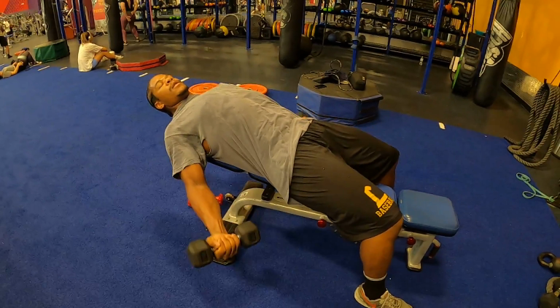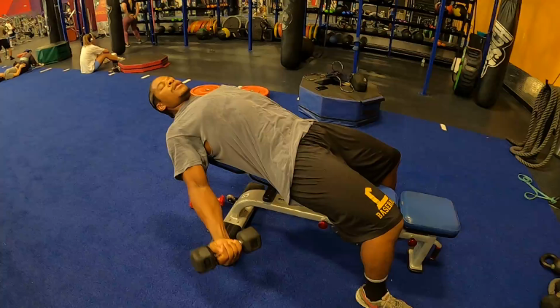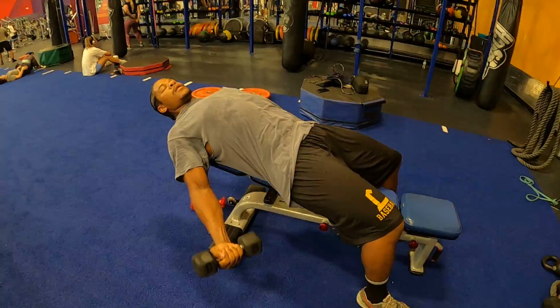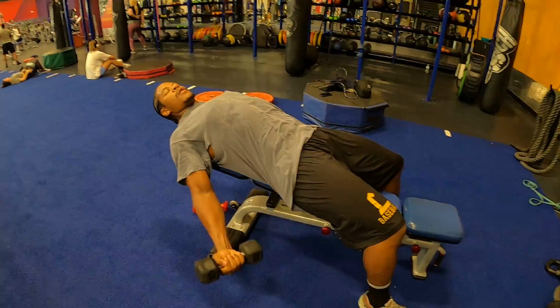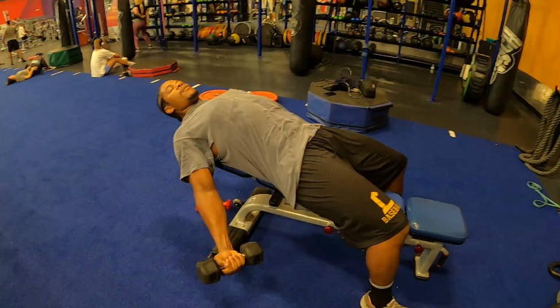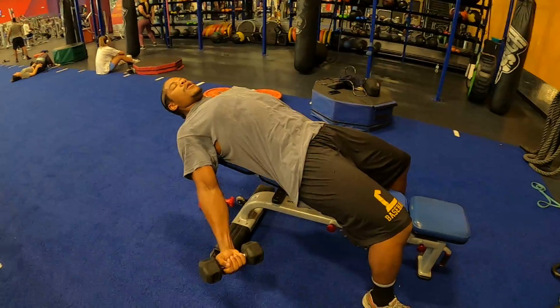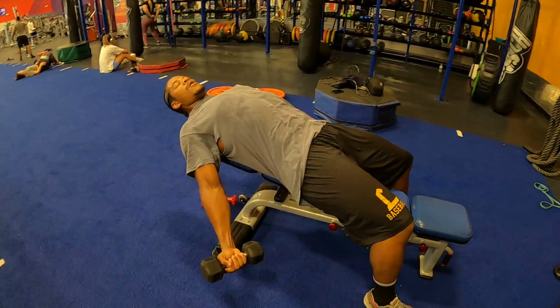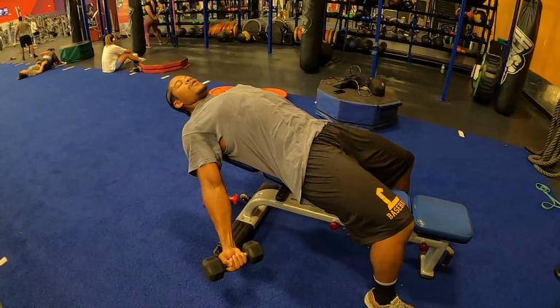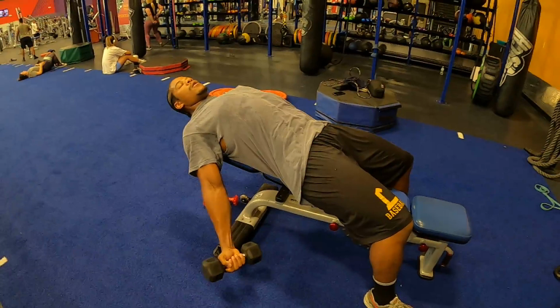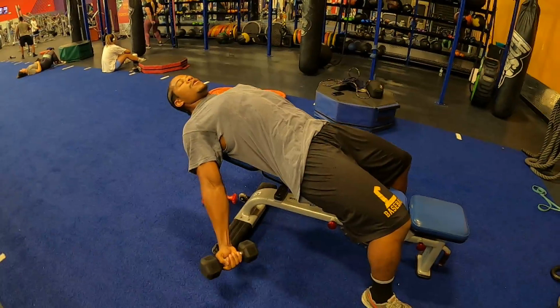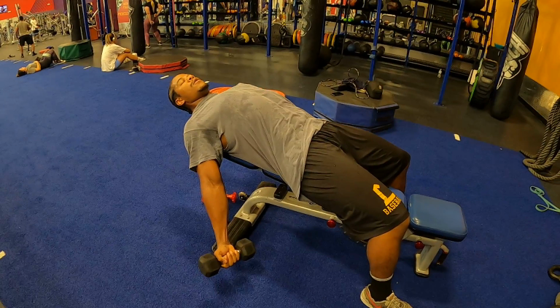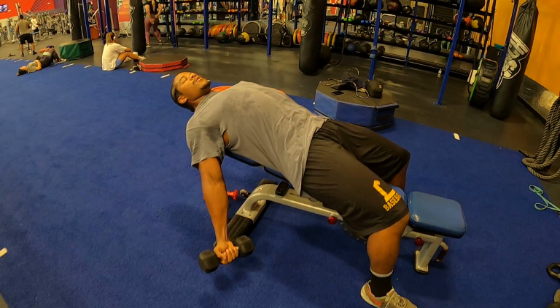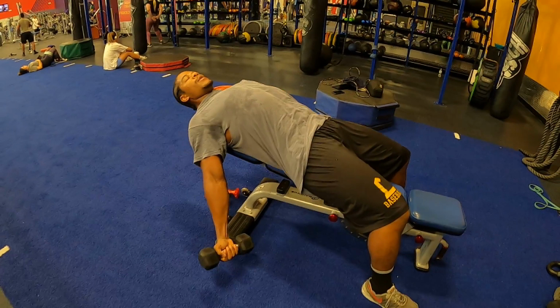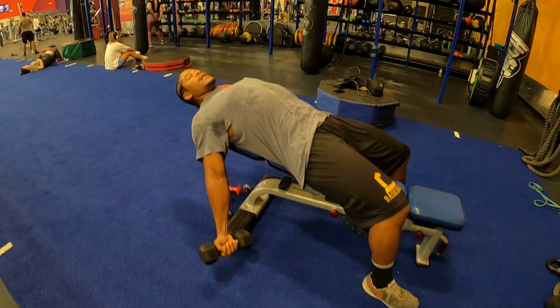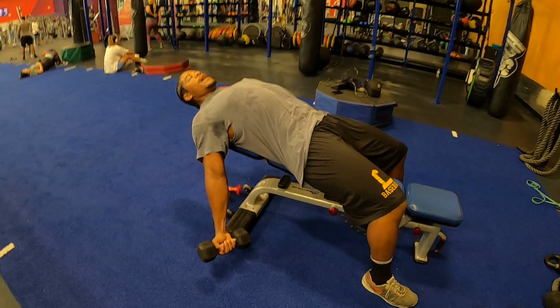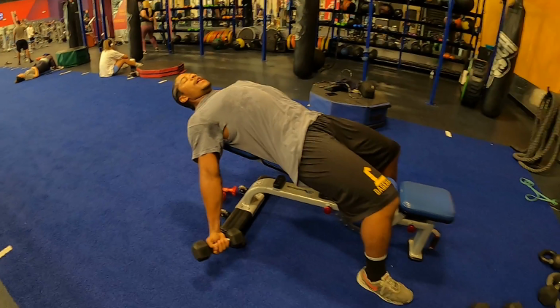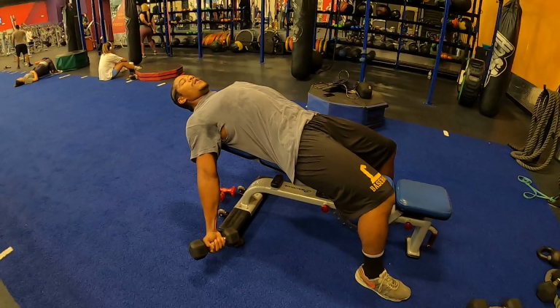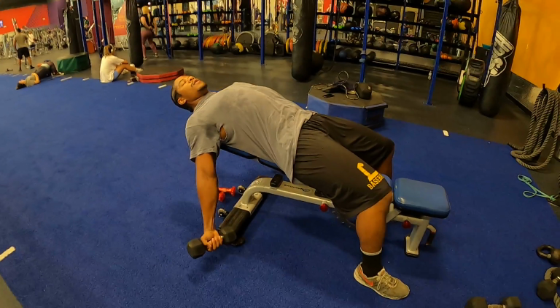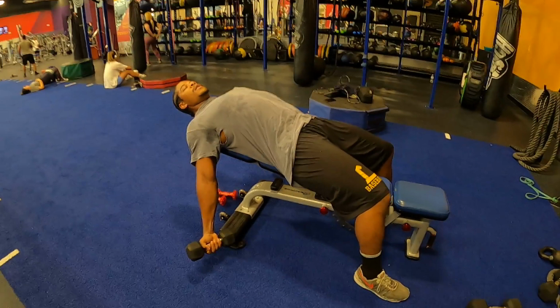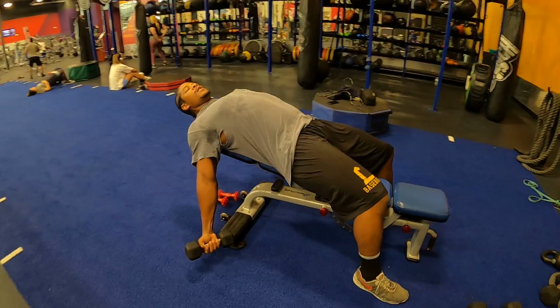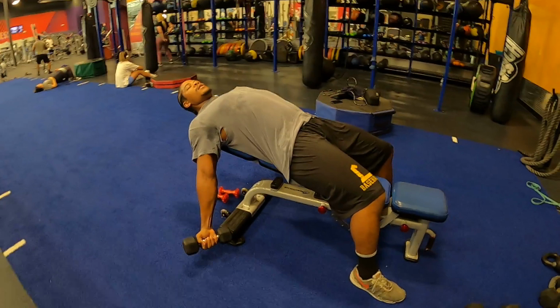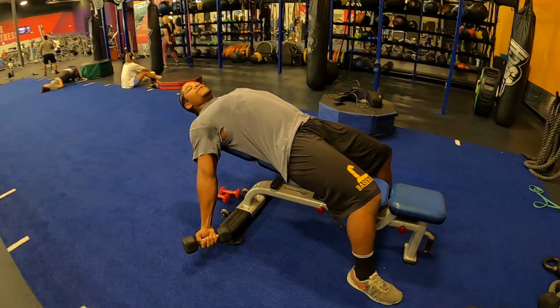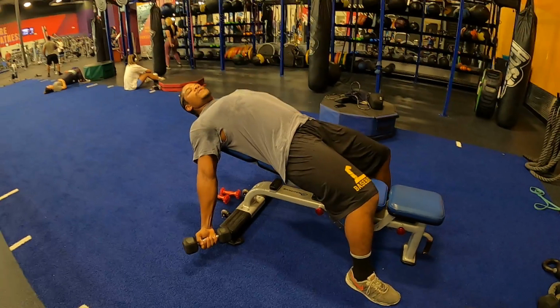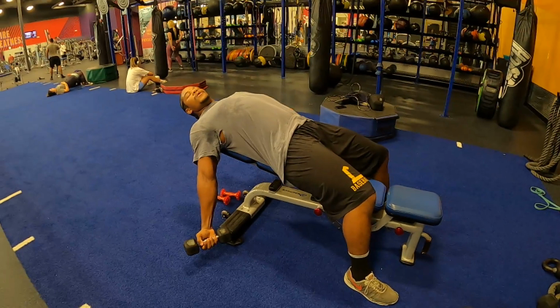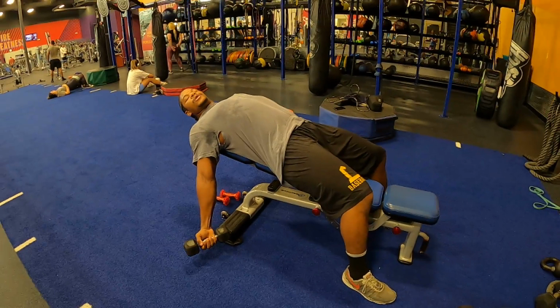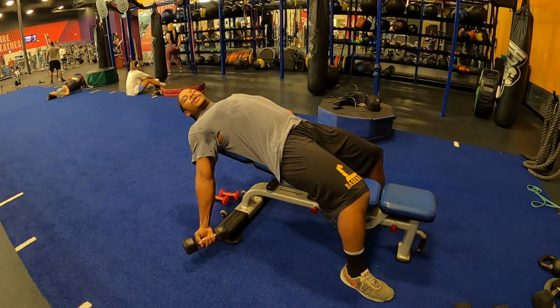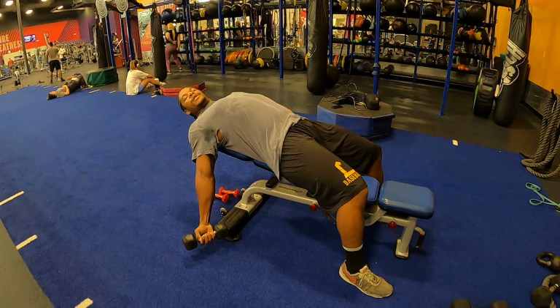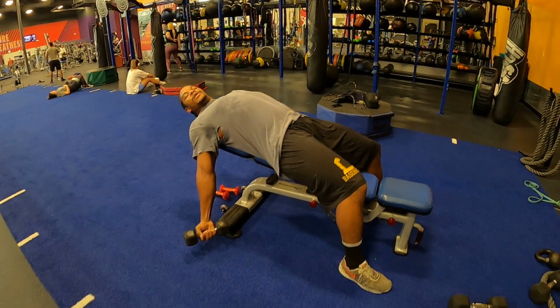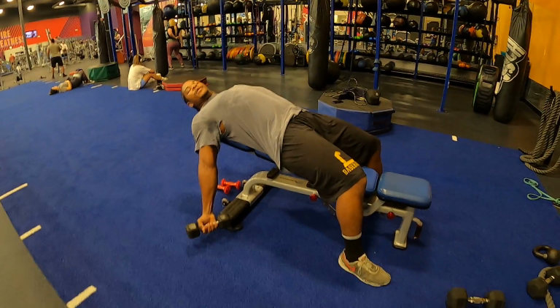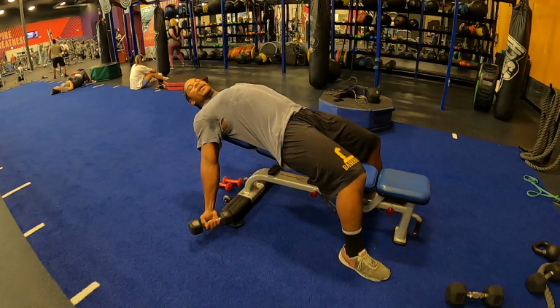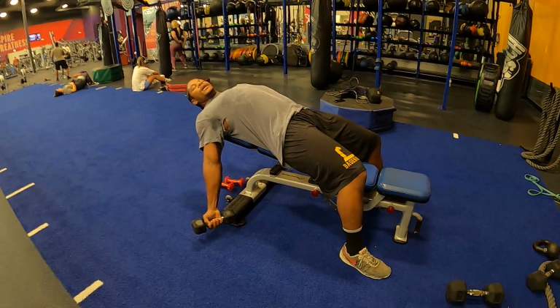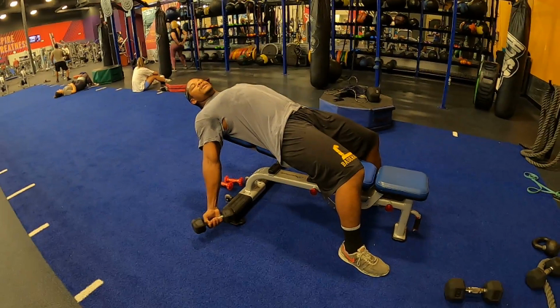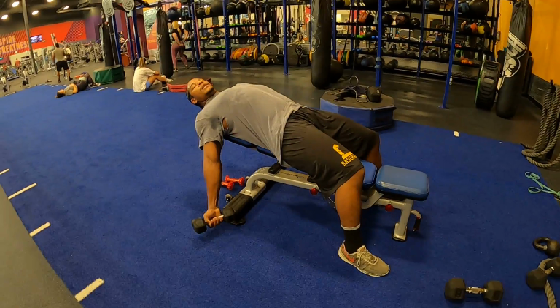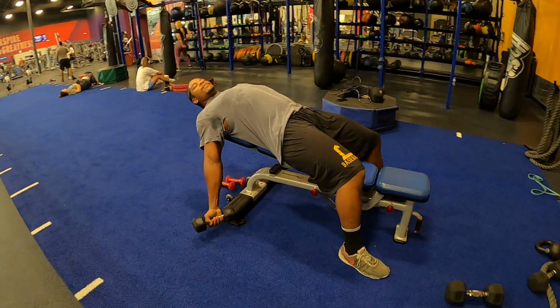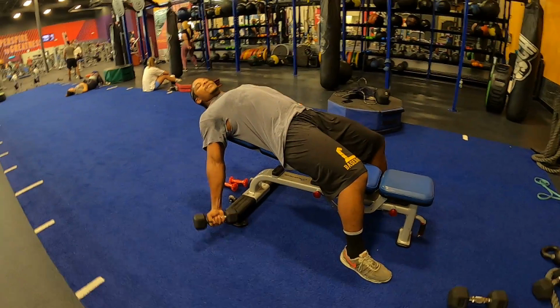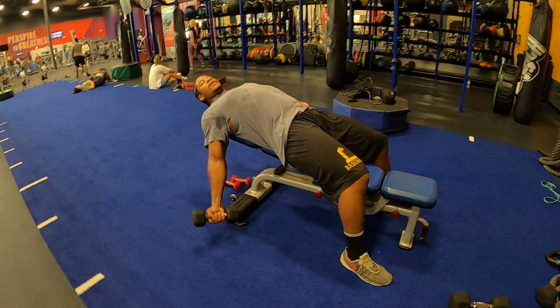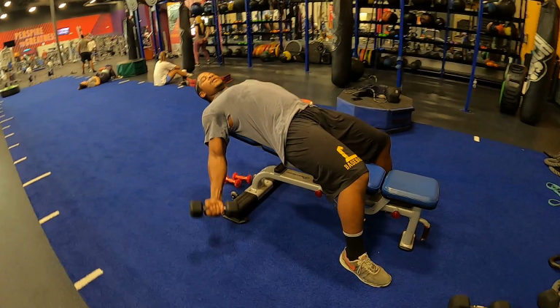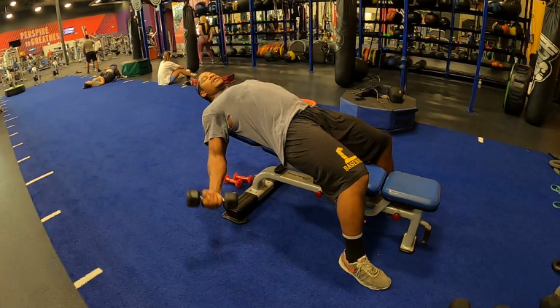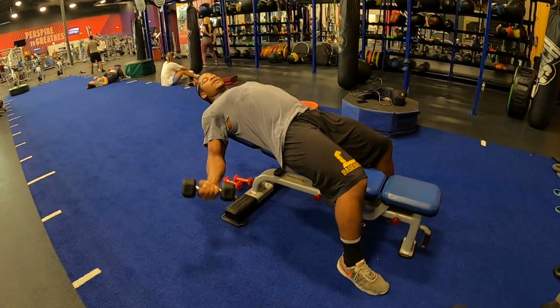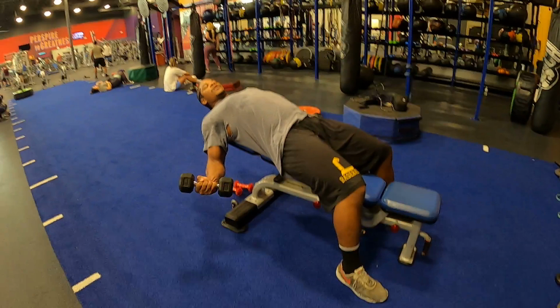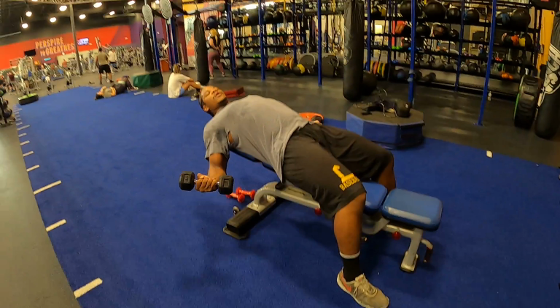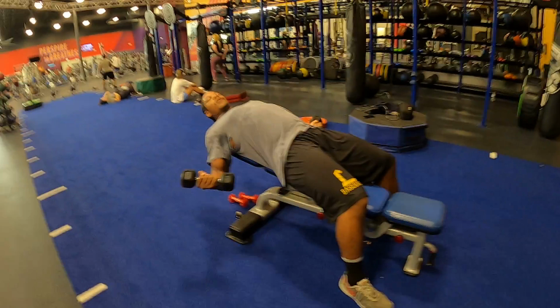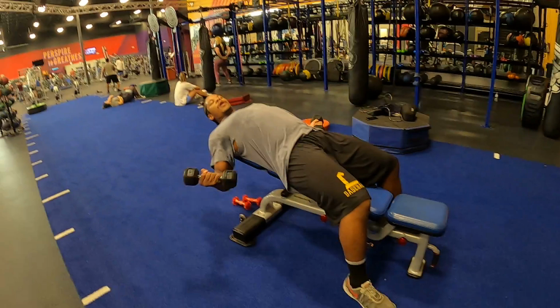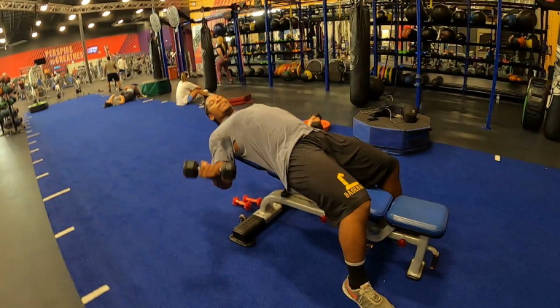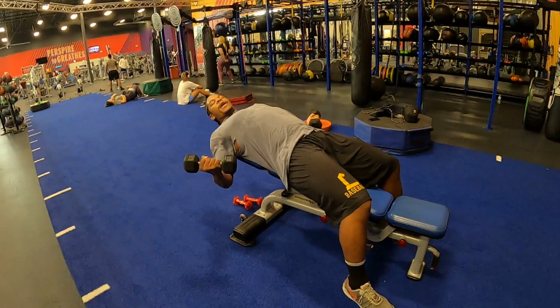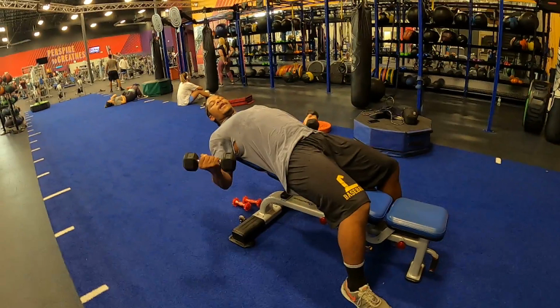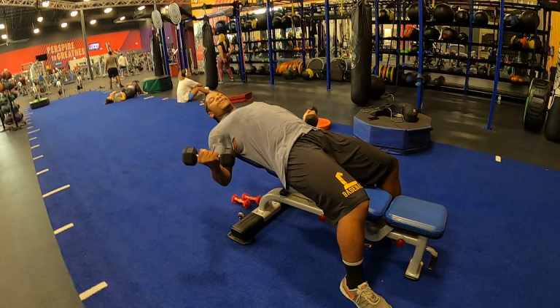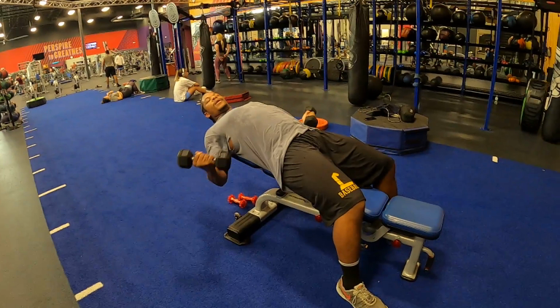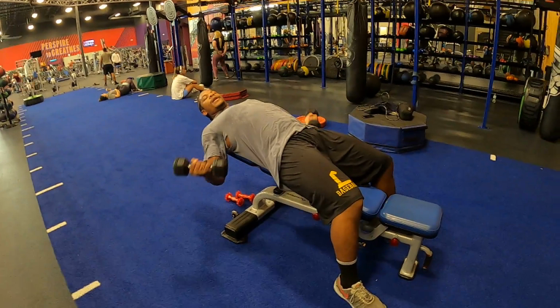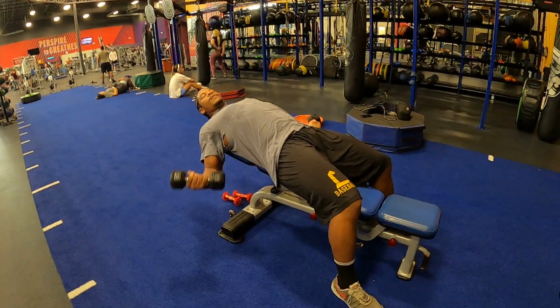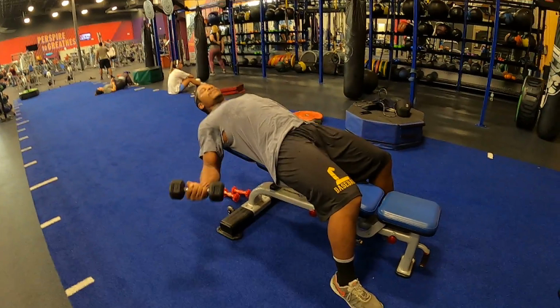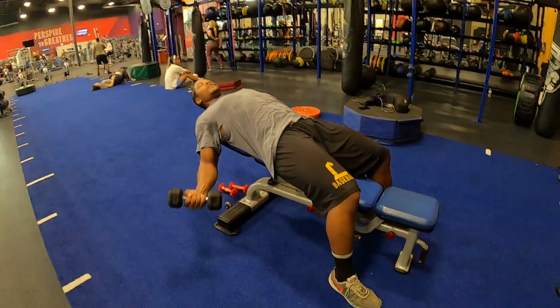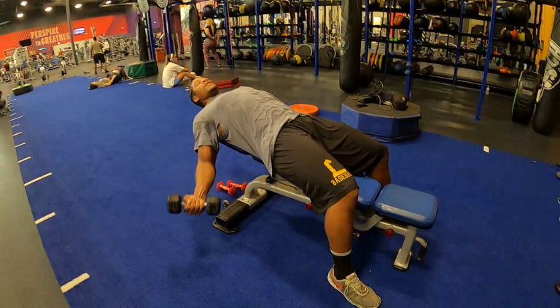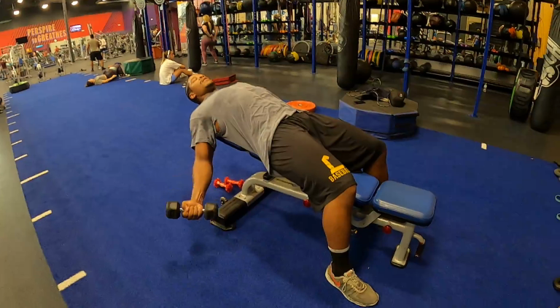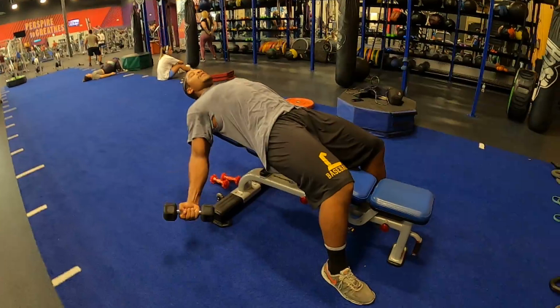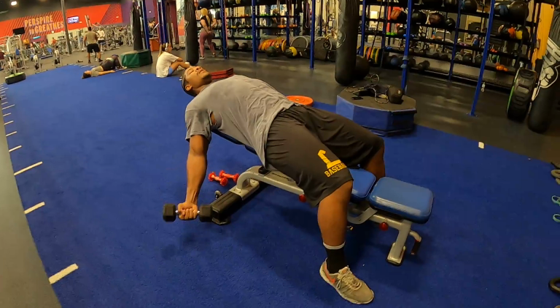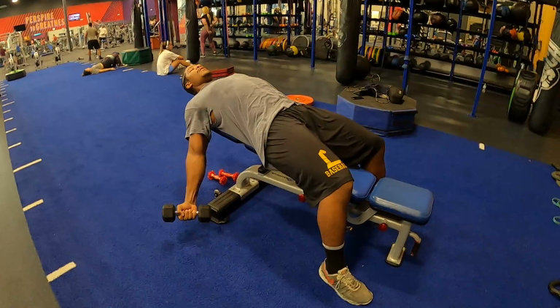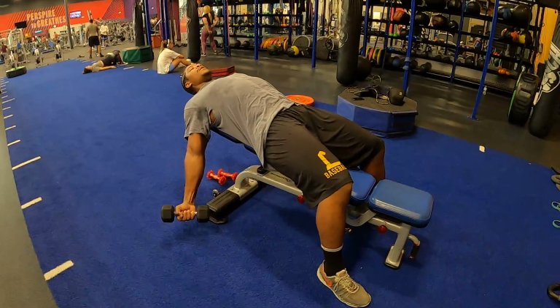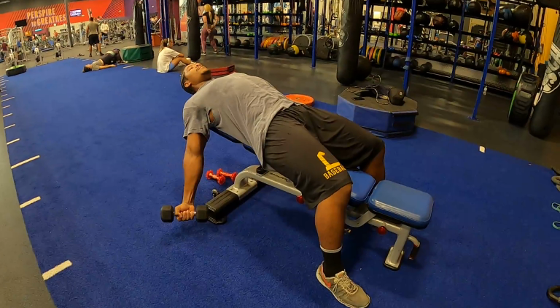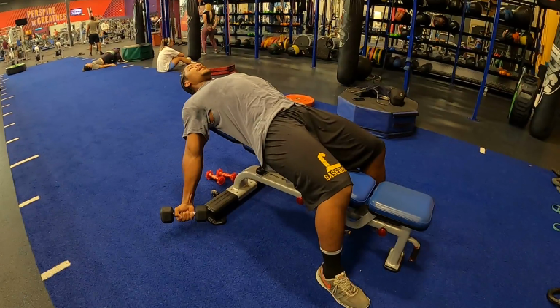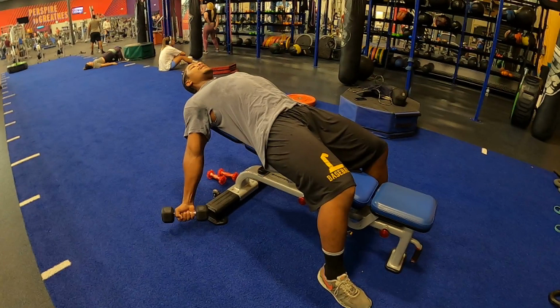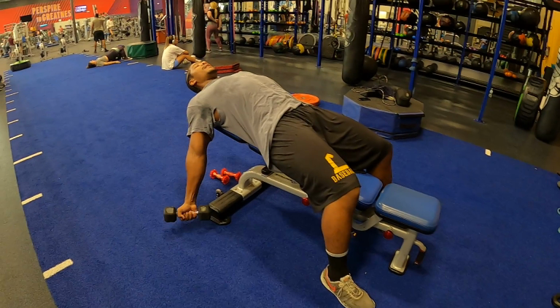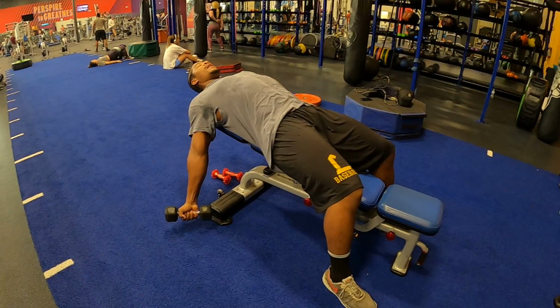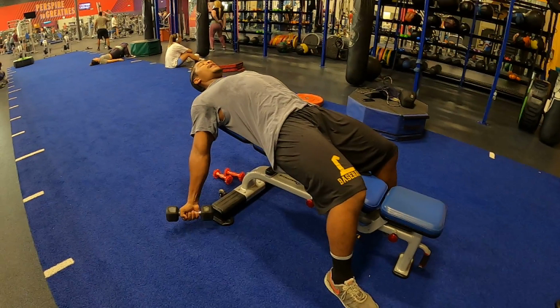Come all the way down. Get a full stretch in your bicep. Curl up halfway, then back down.